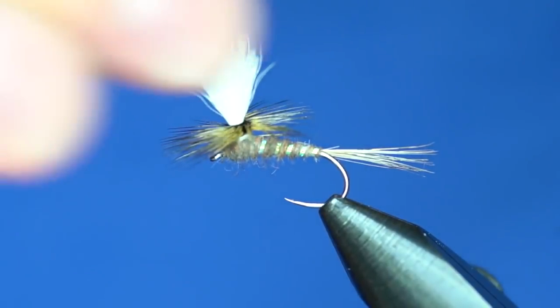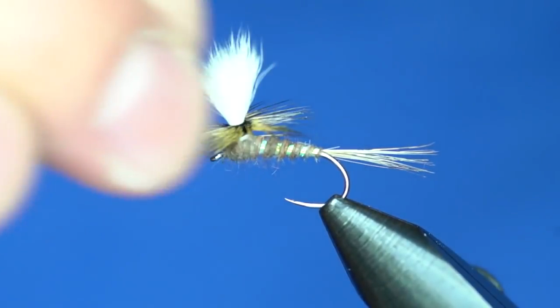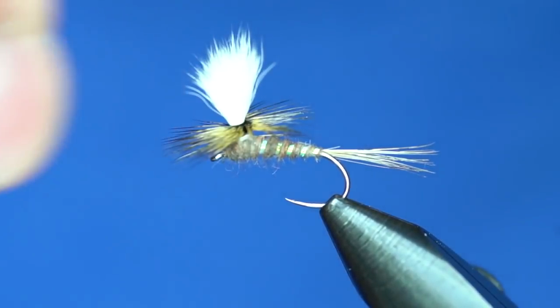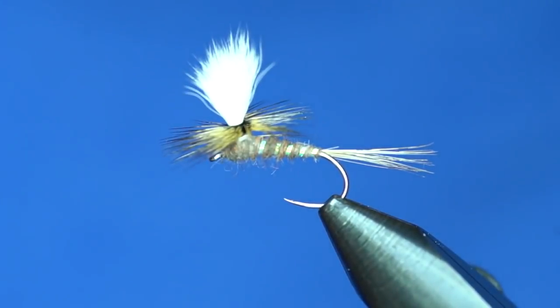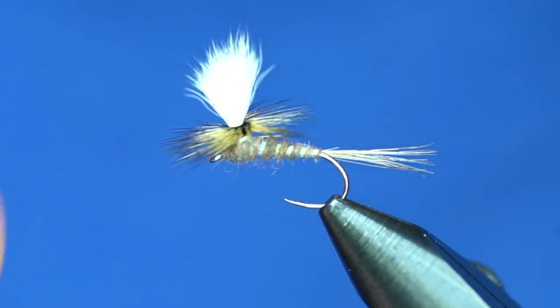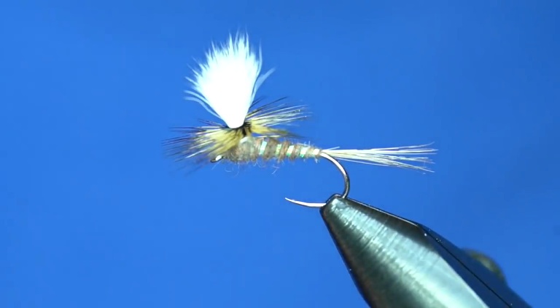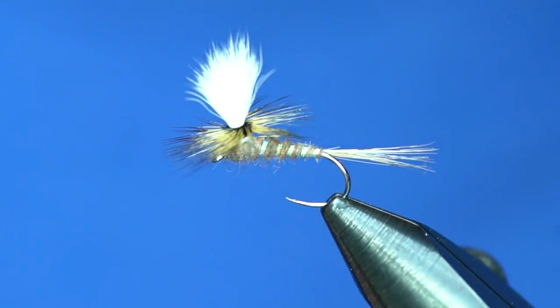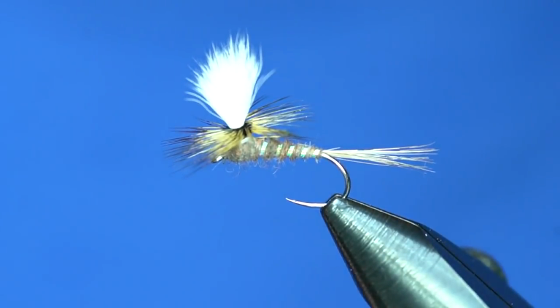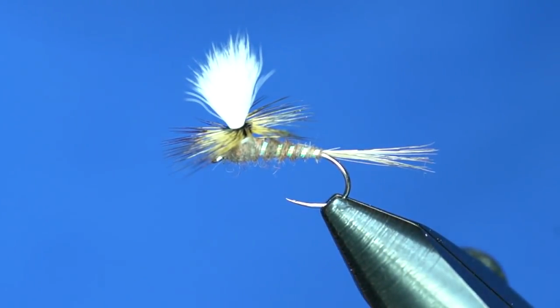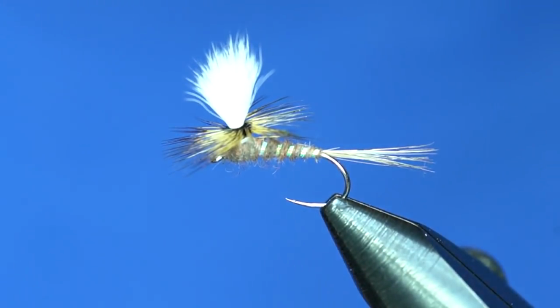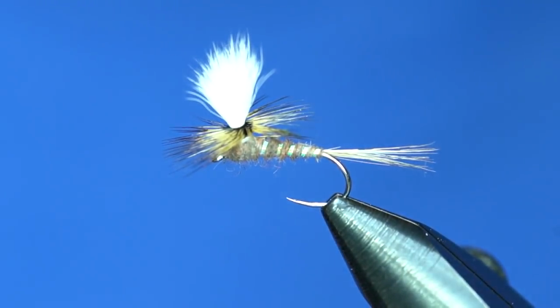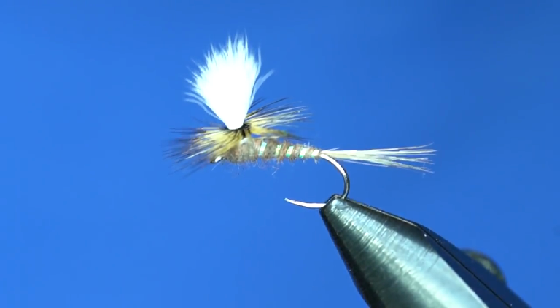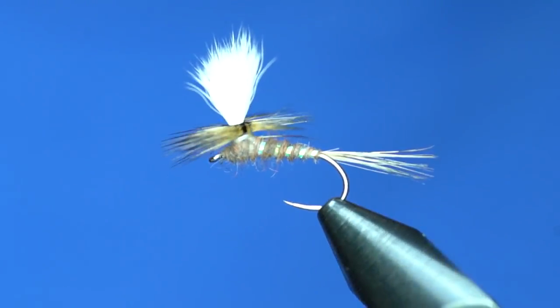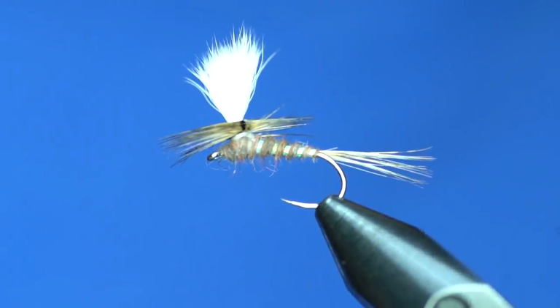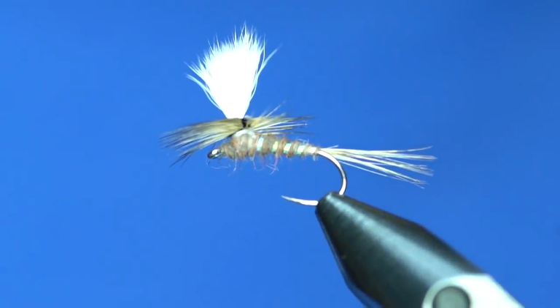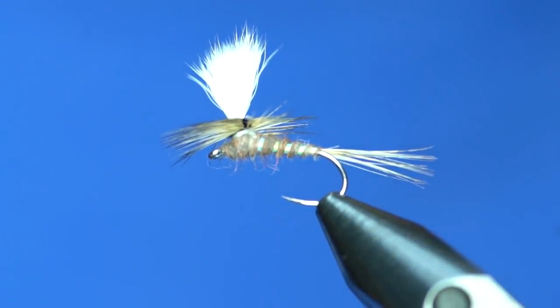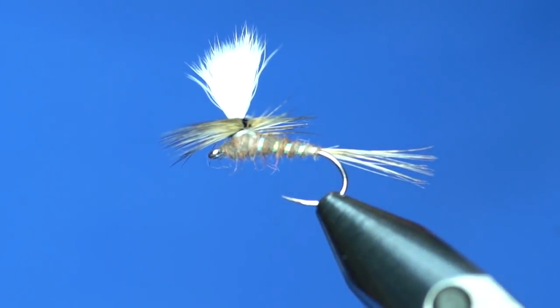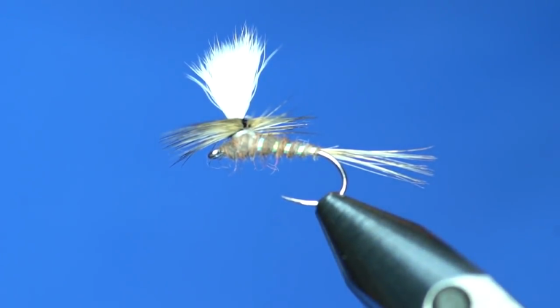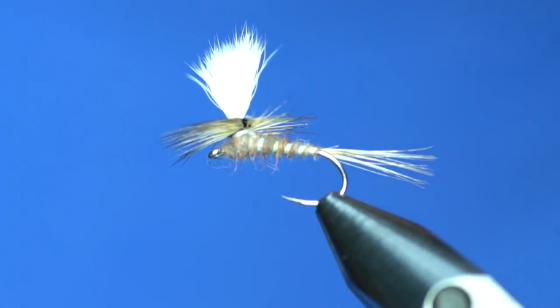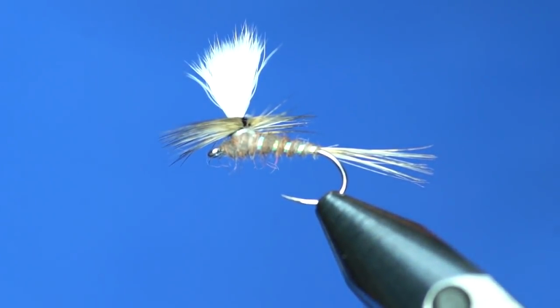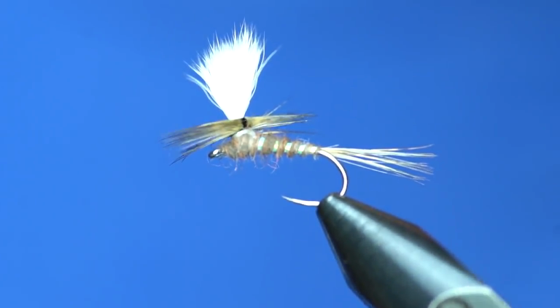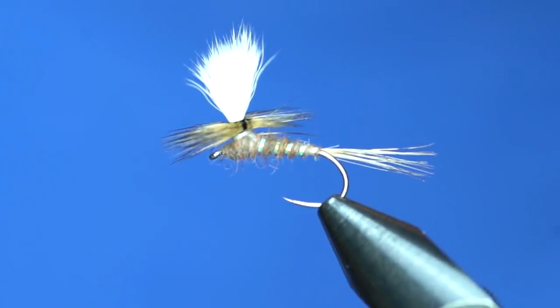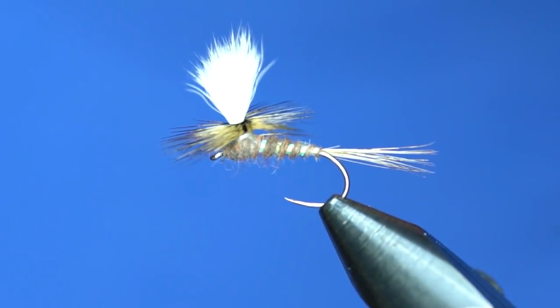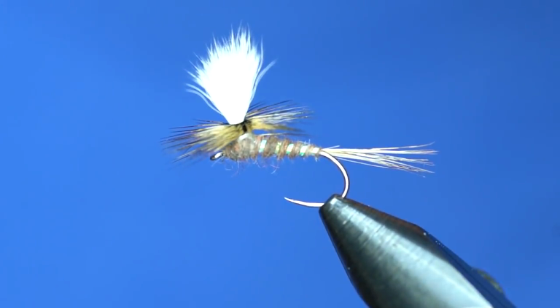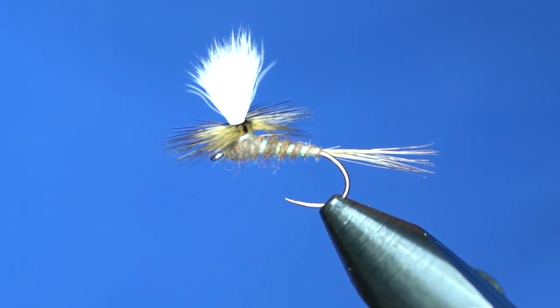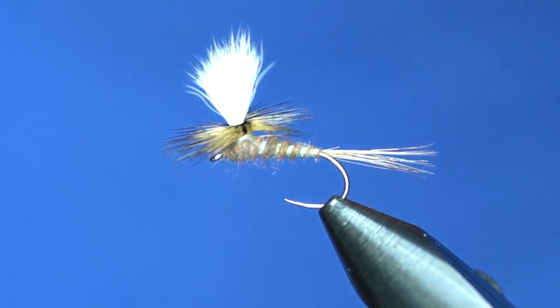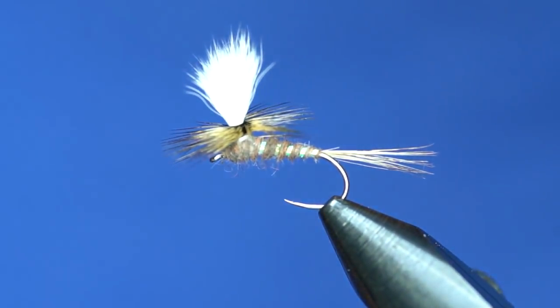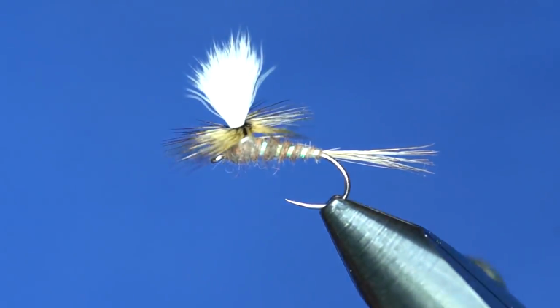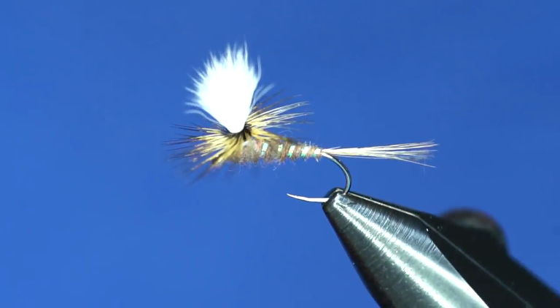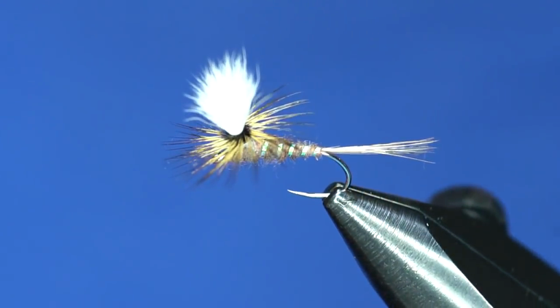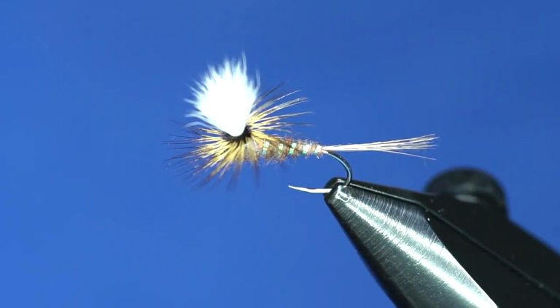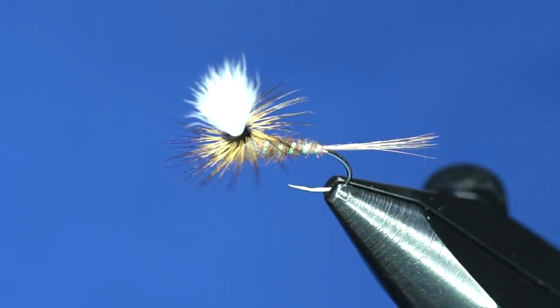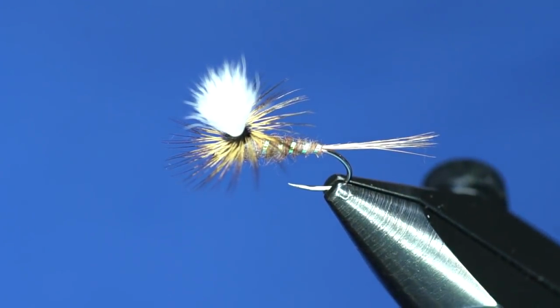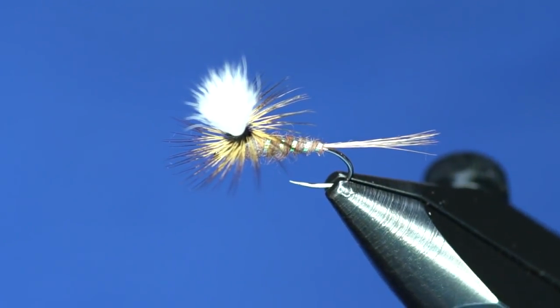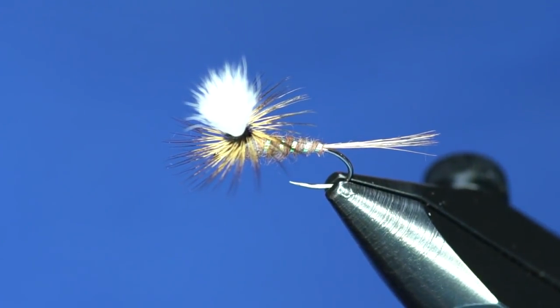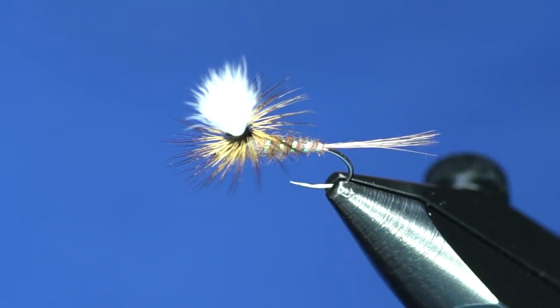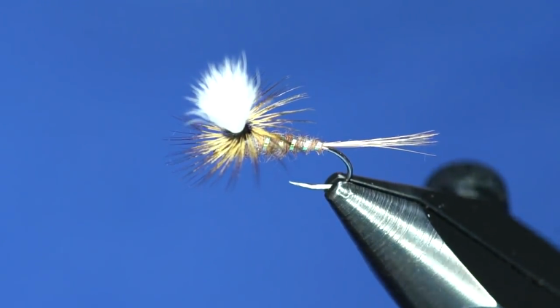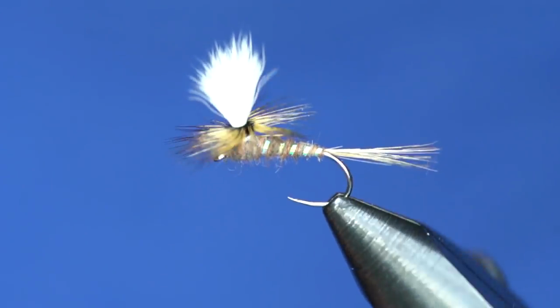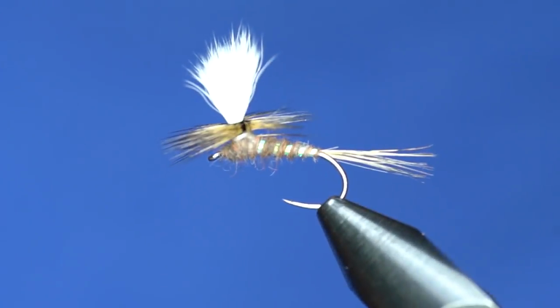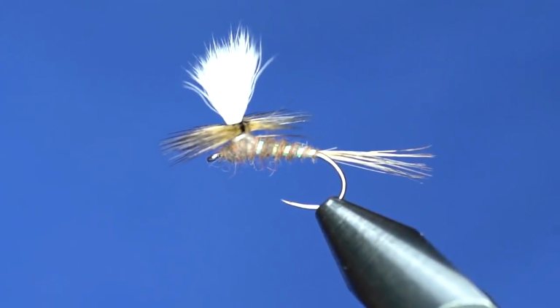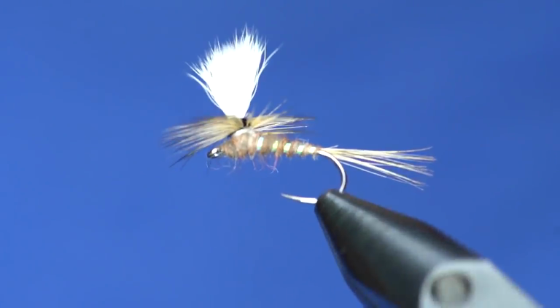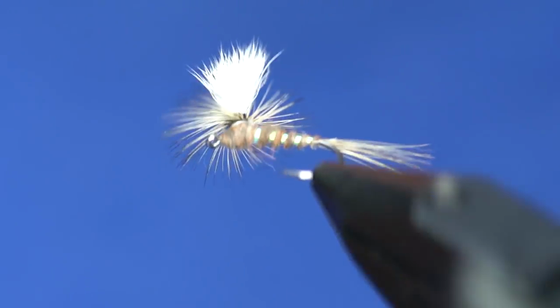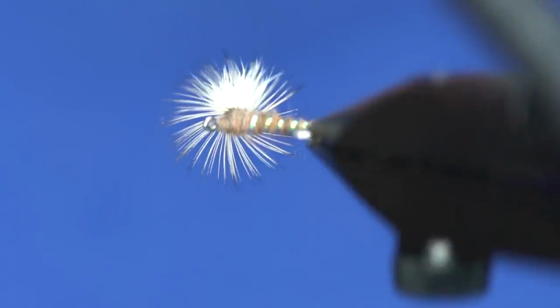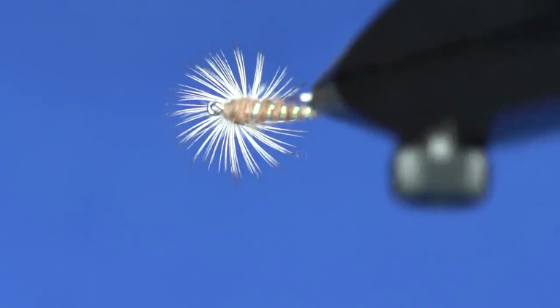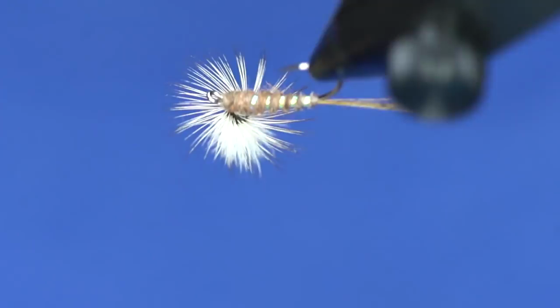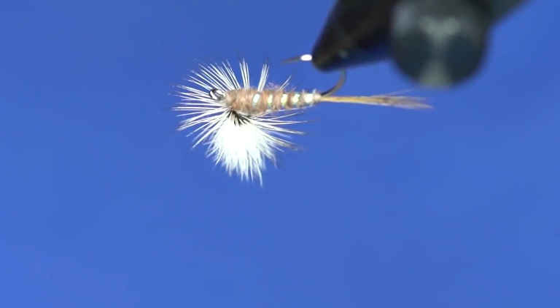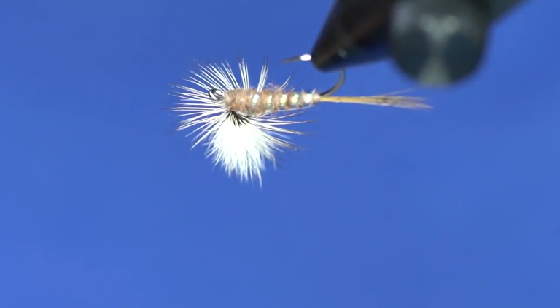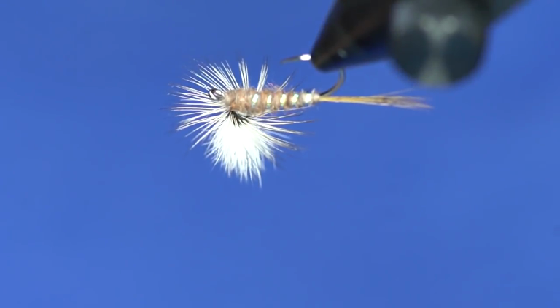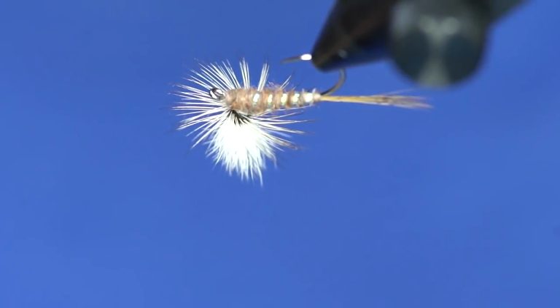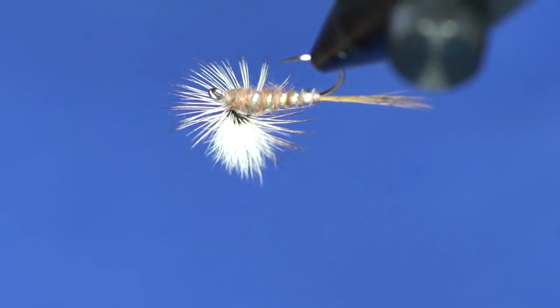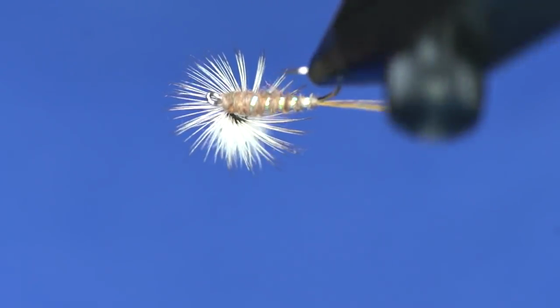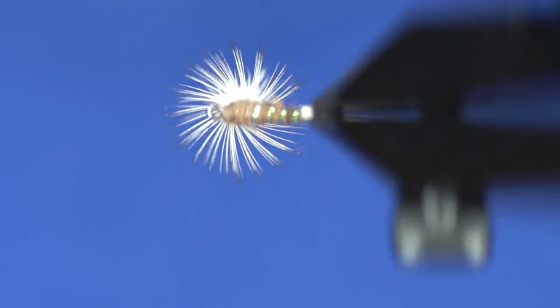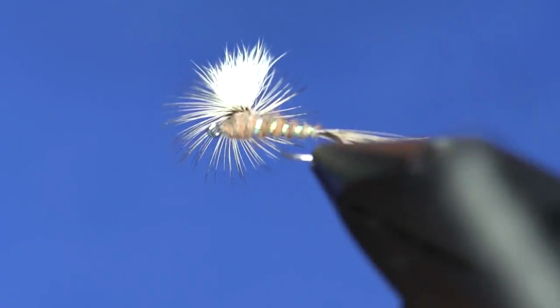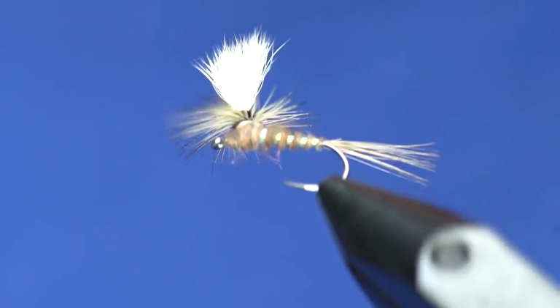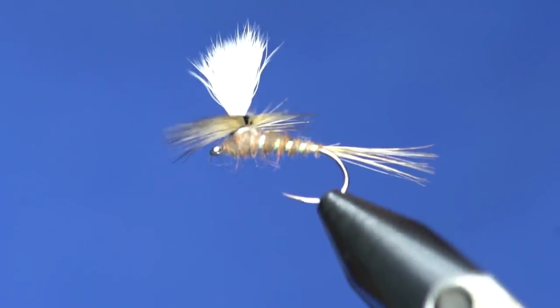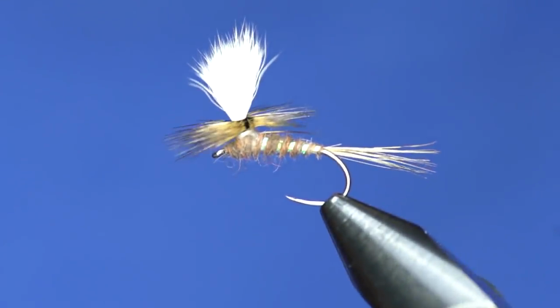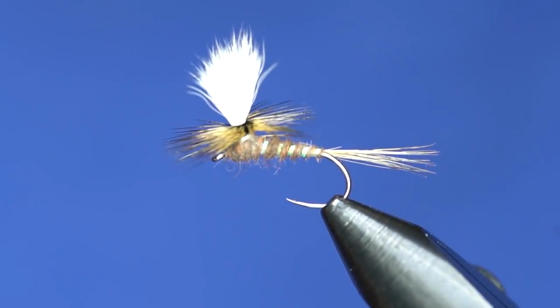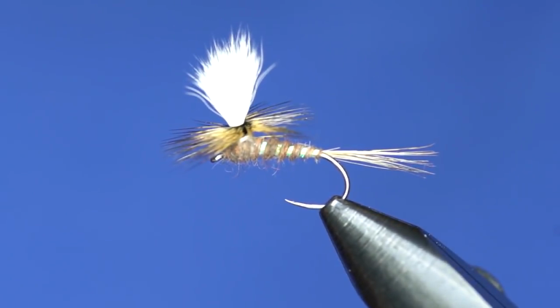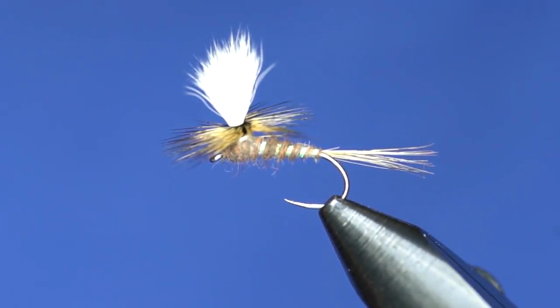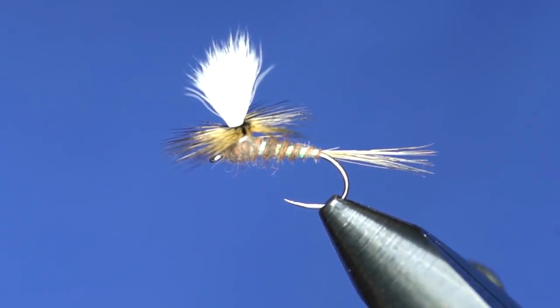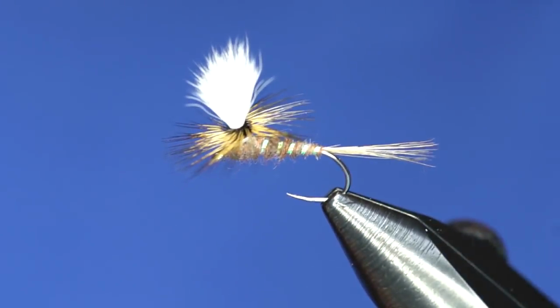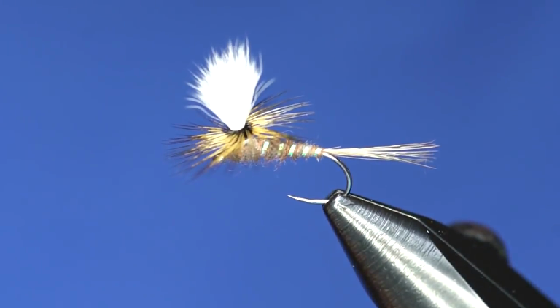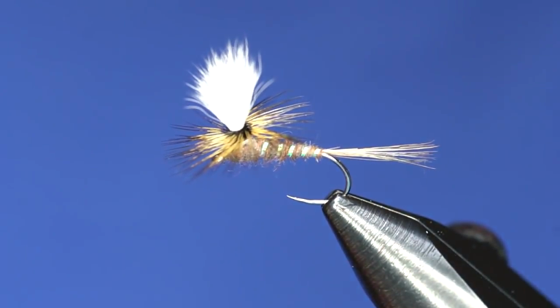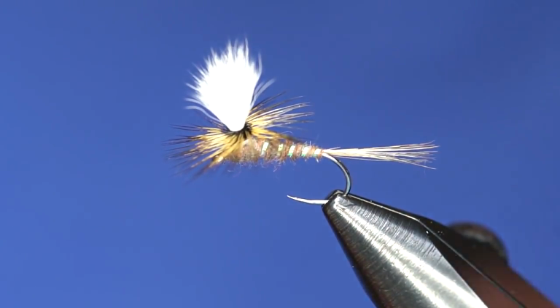So anyways, there you go — a calf body hair parachute dry fly.